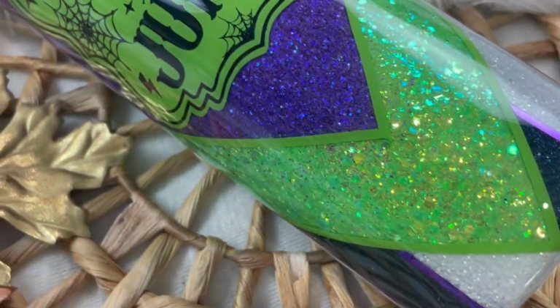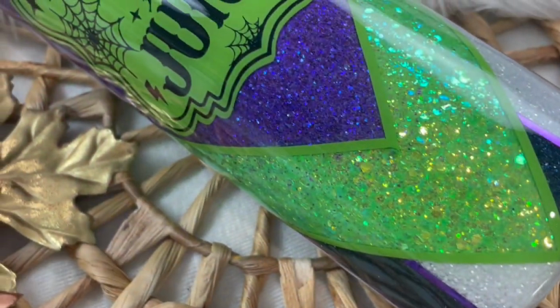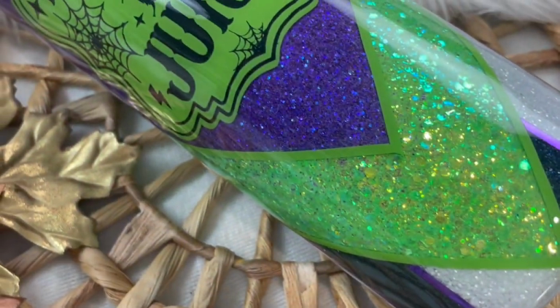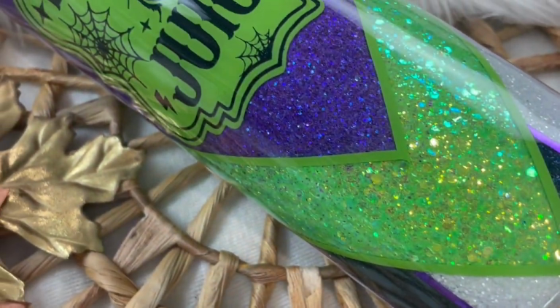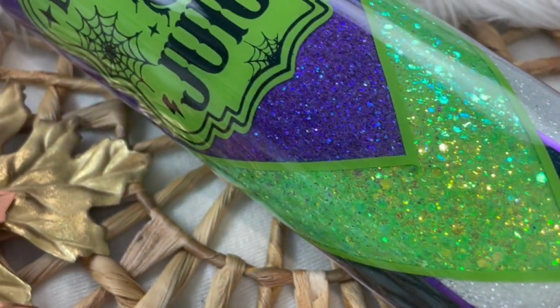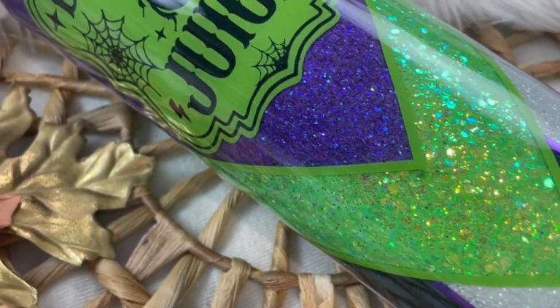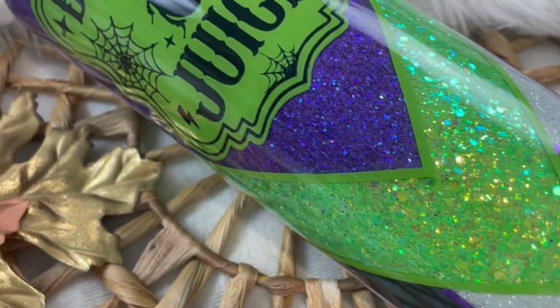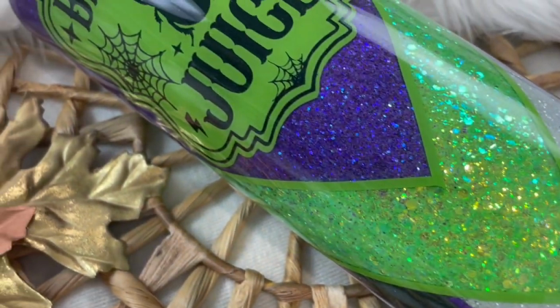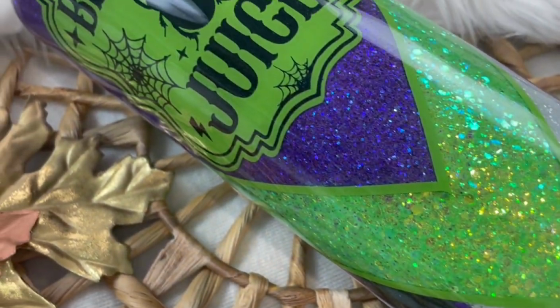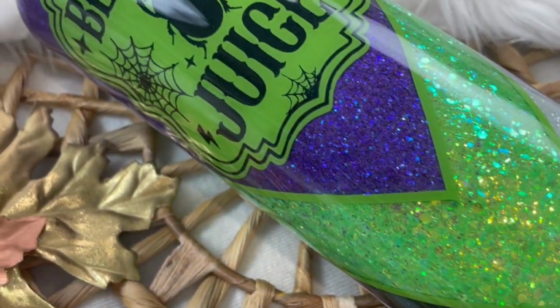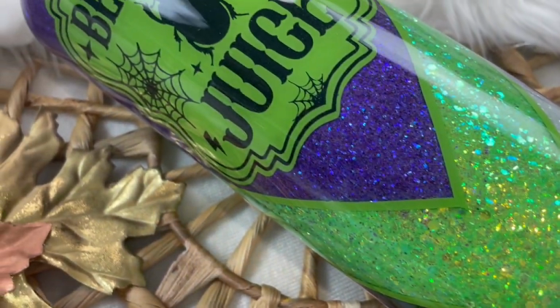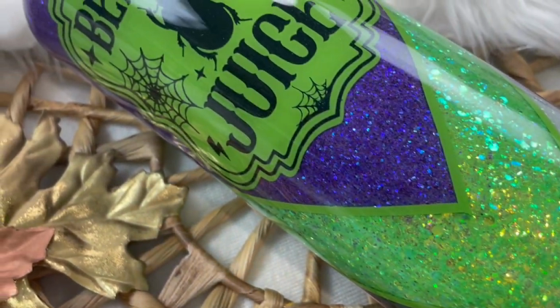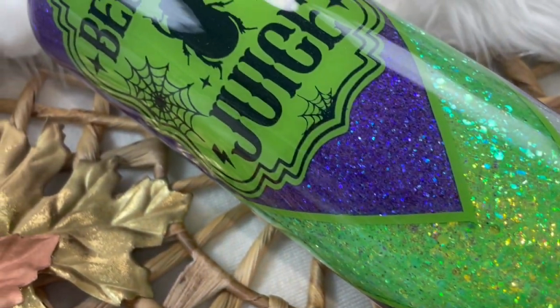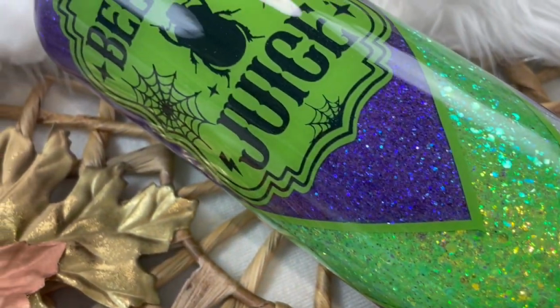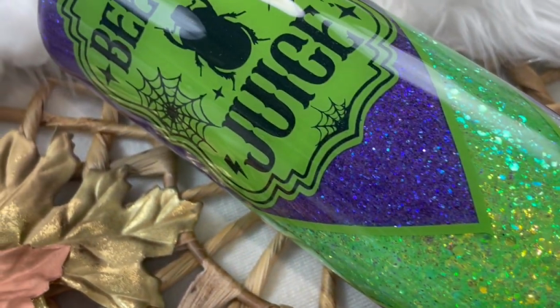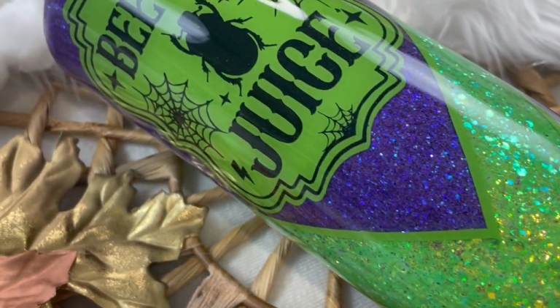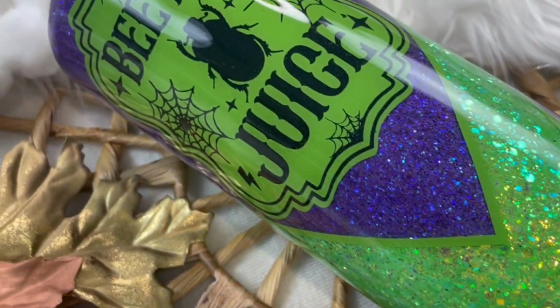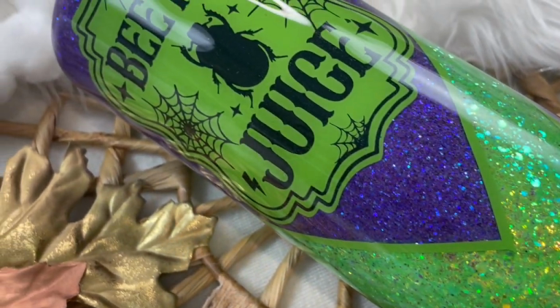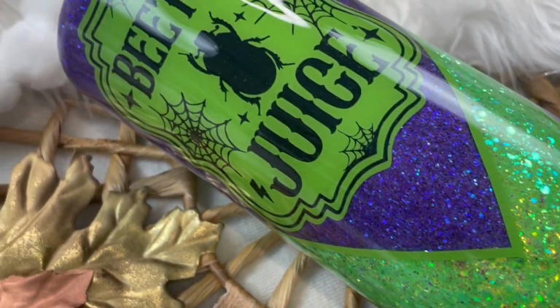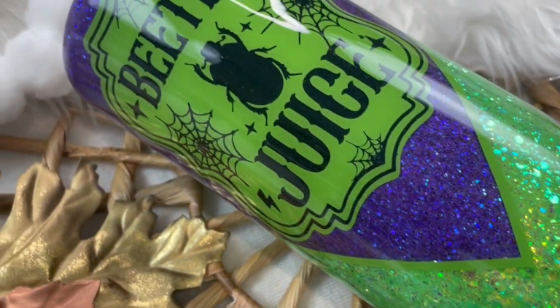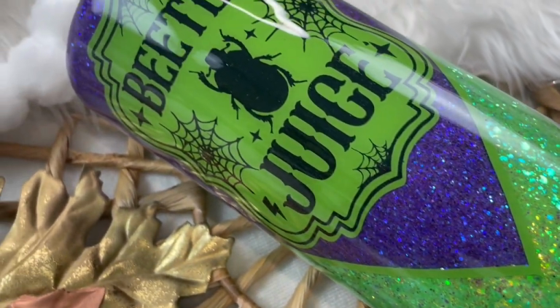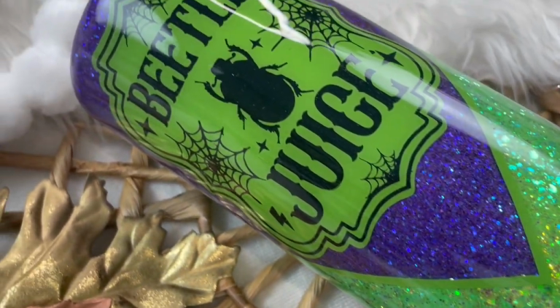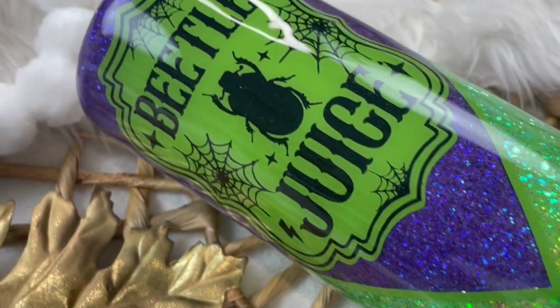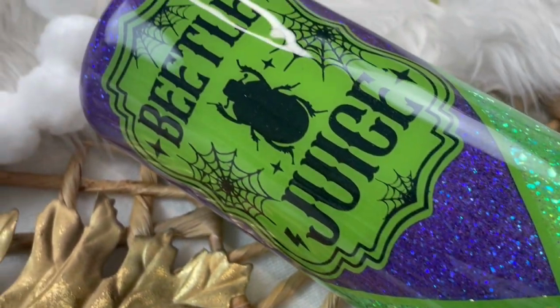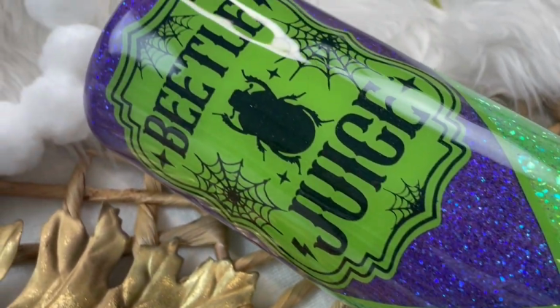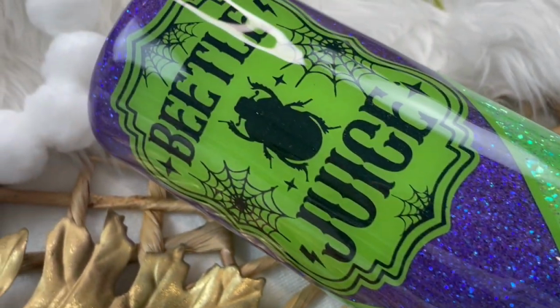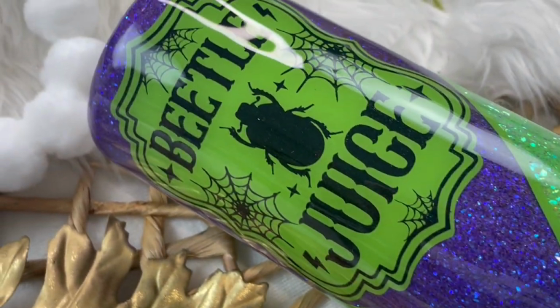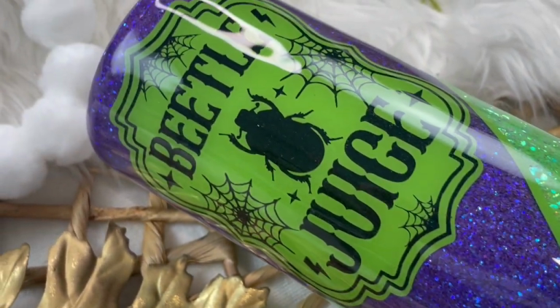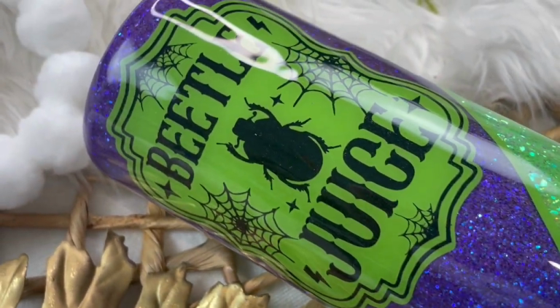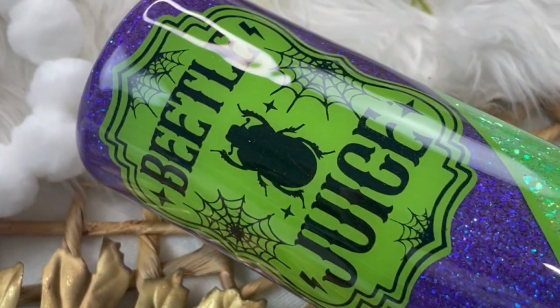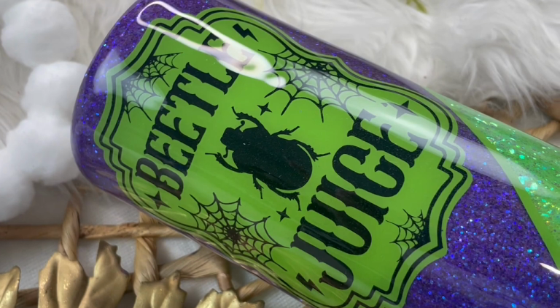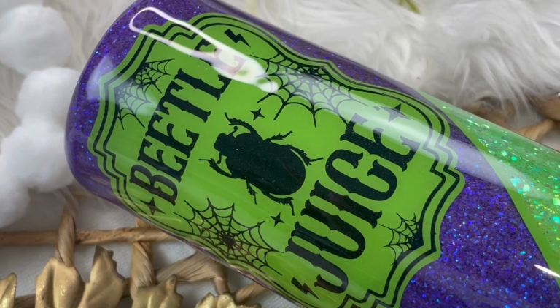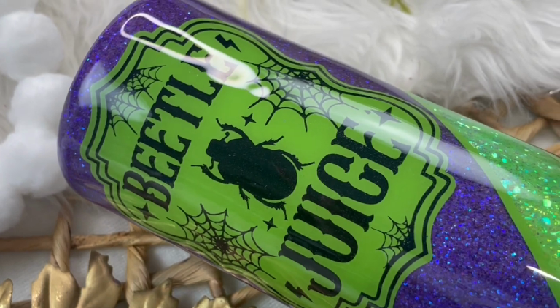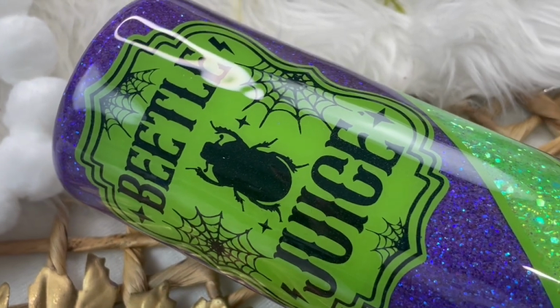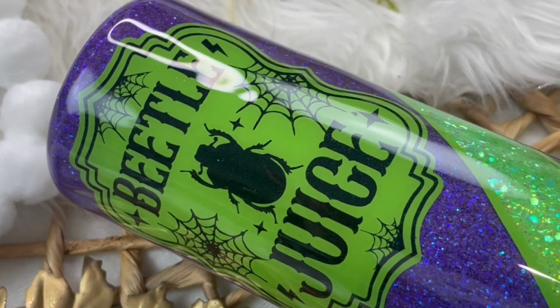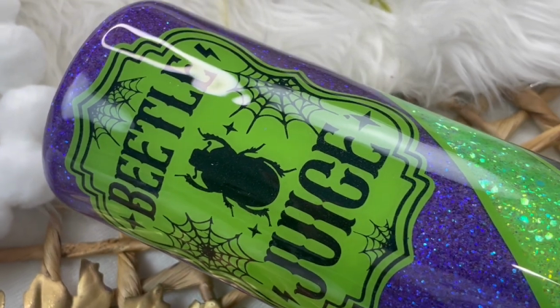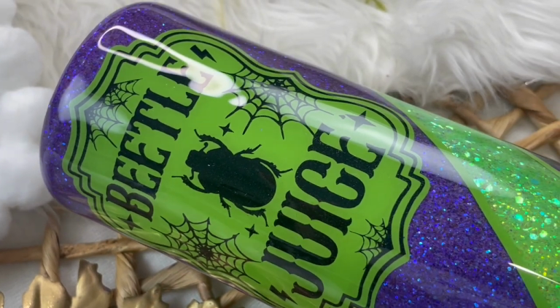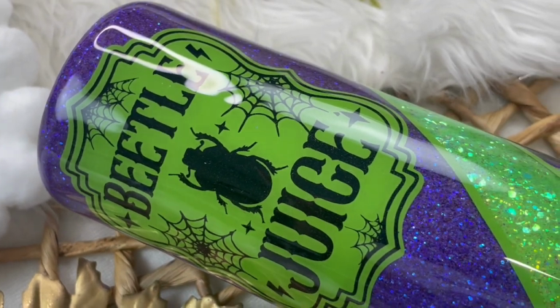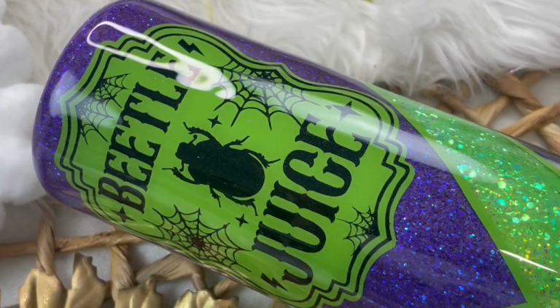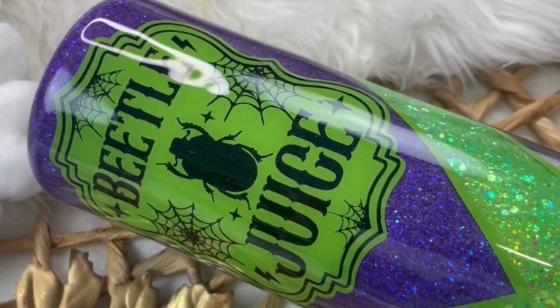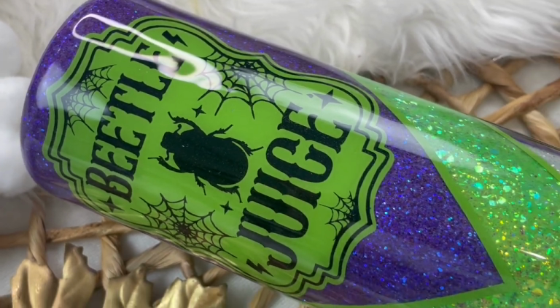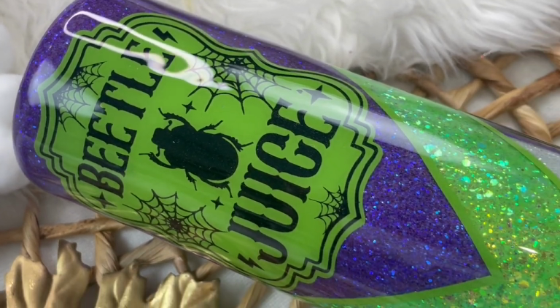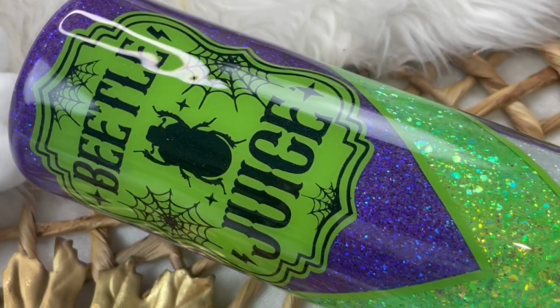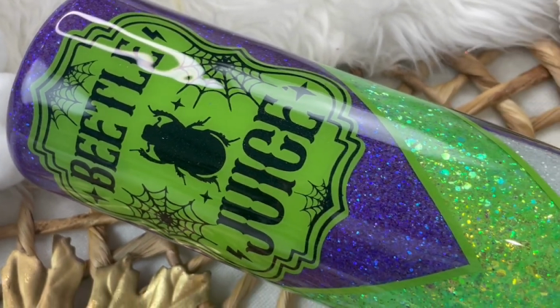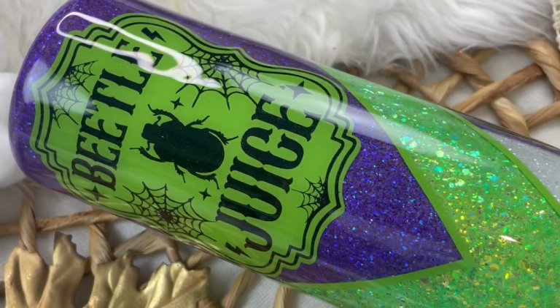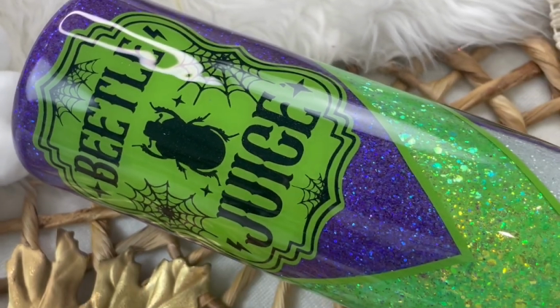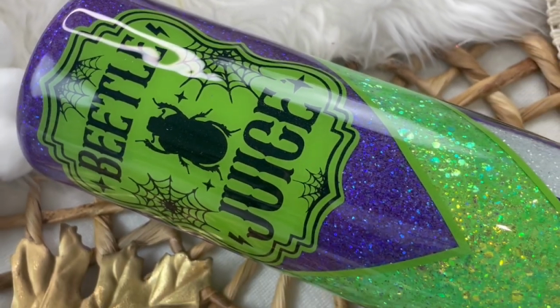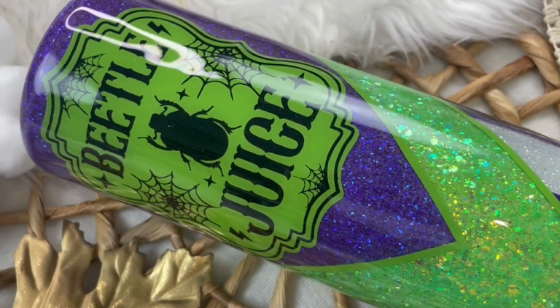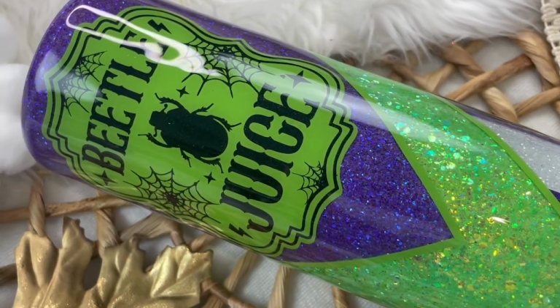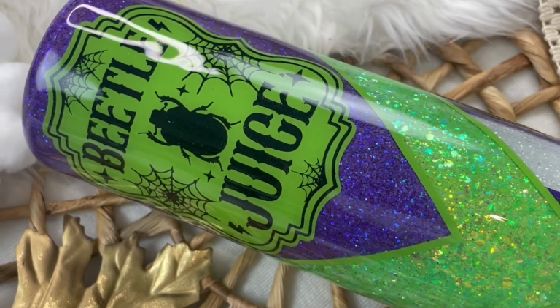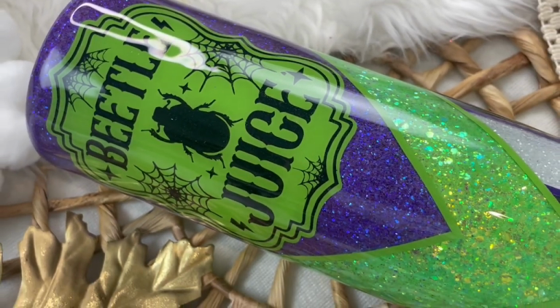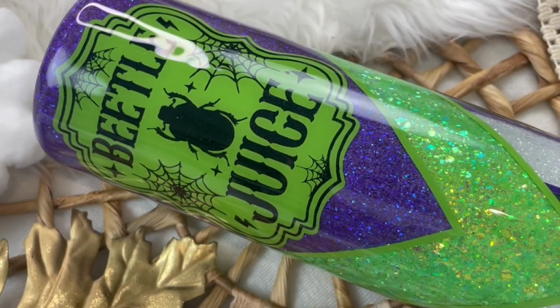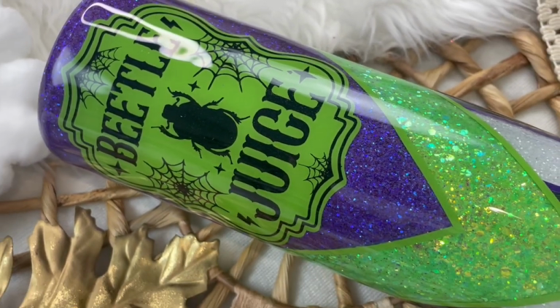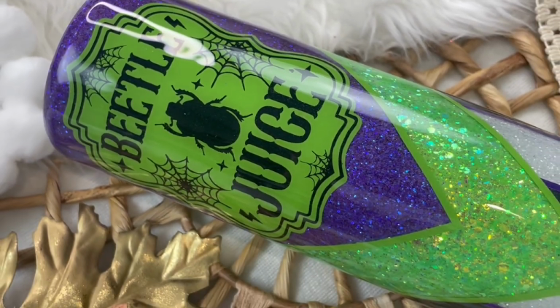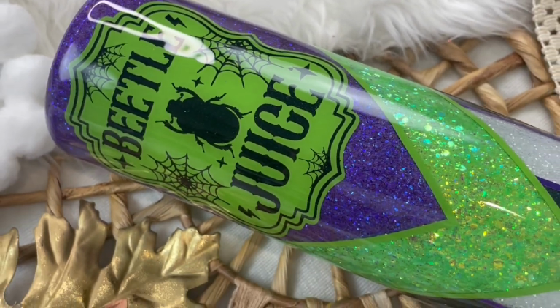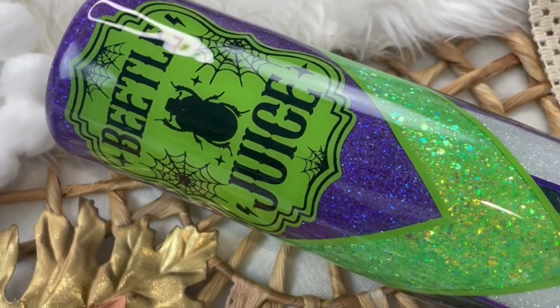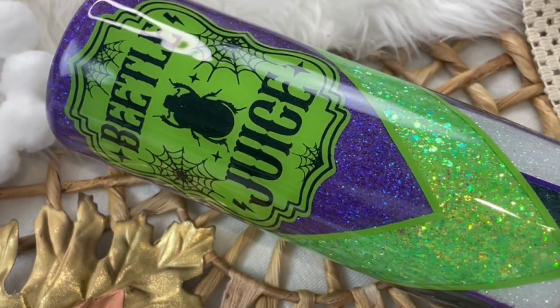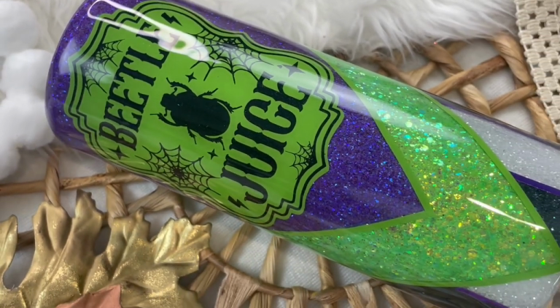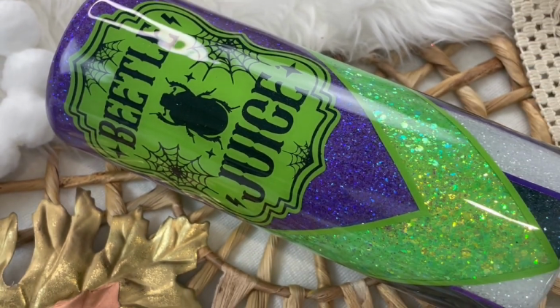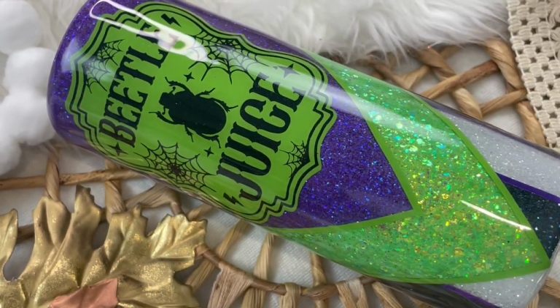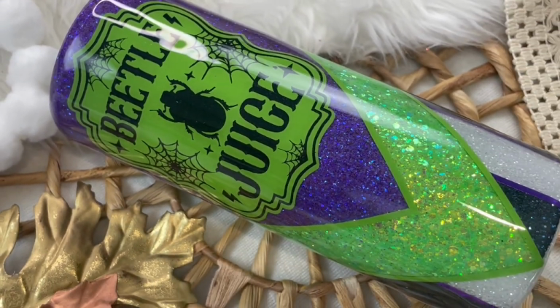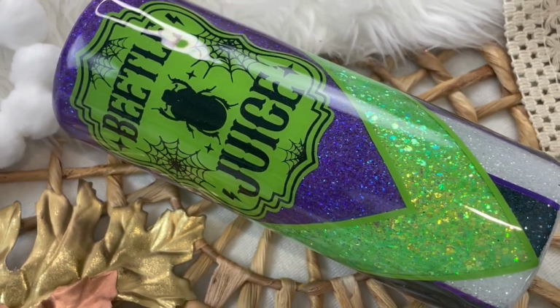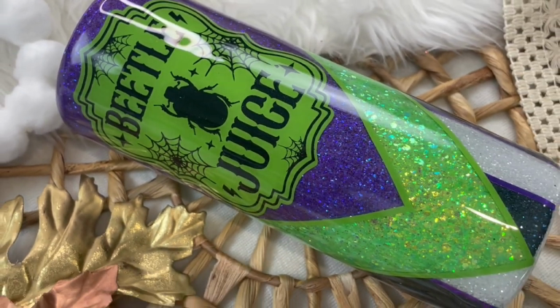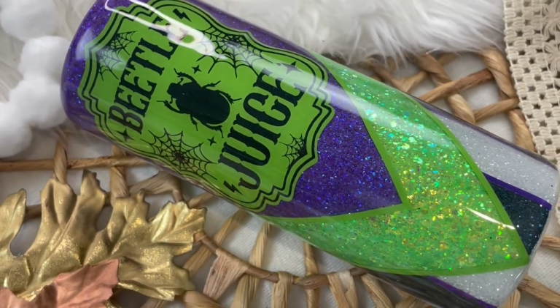Here is our tumbler all finished. I think it turned out so cute. I hope you guys enjoyed this tutorial and thanks so much for watching.